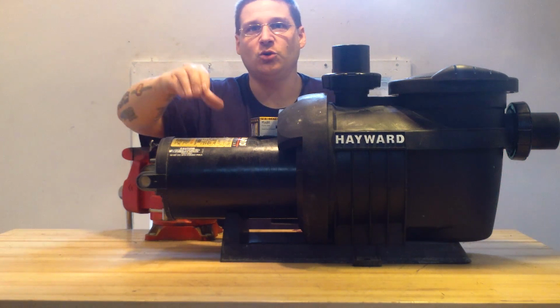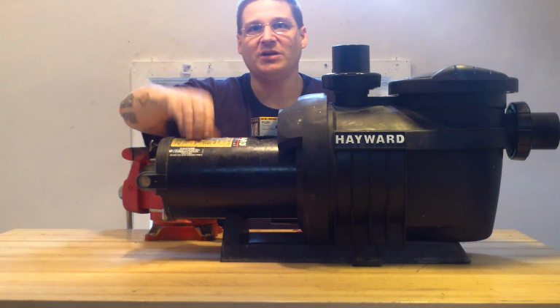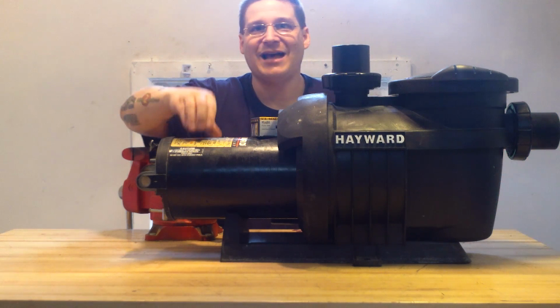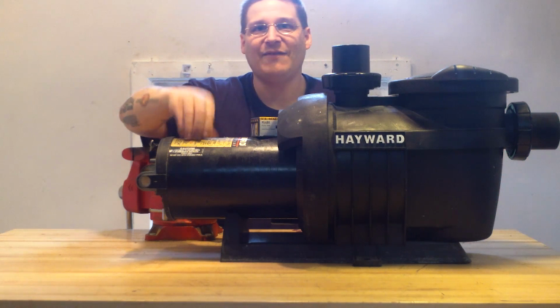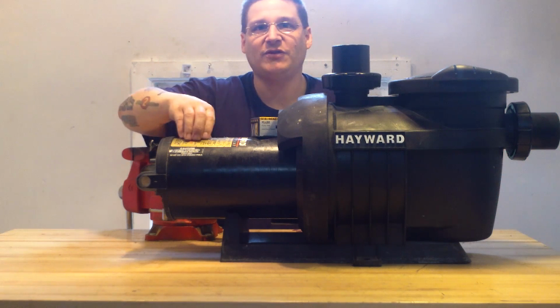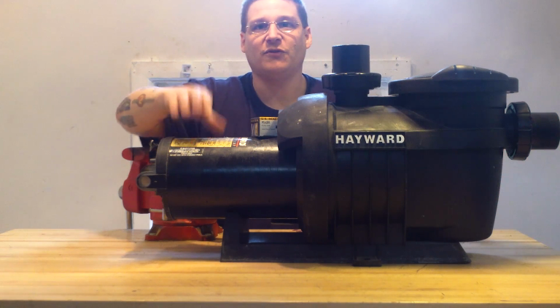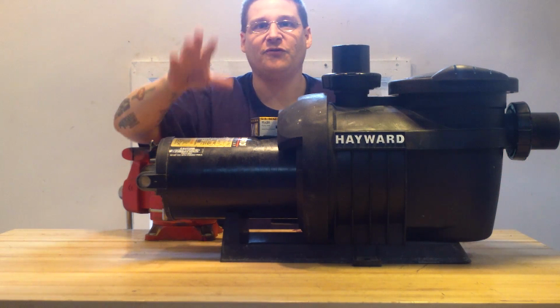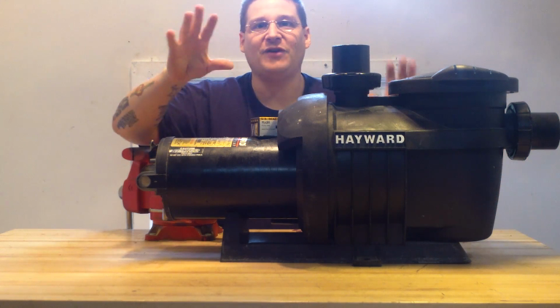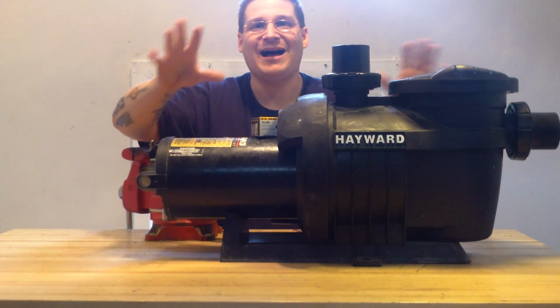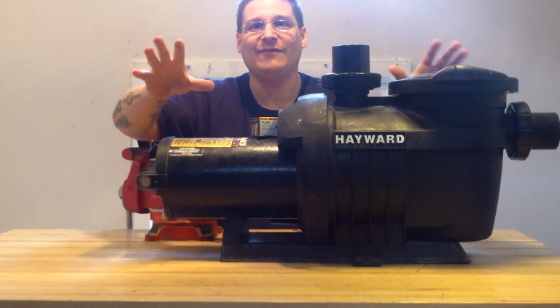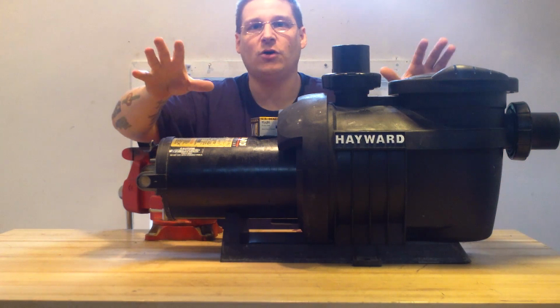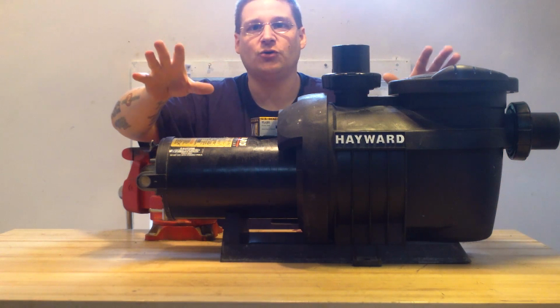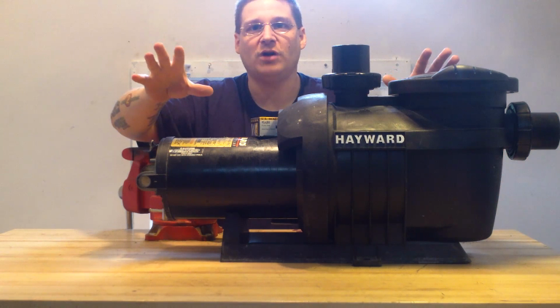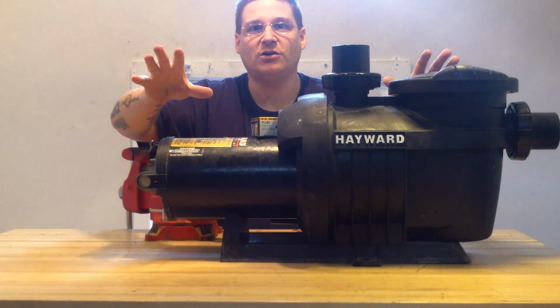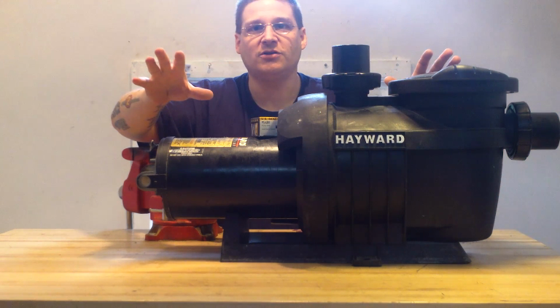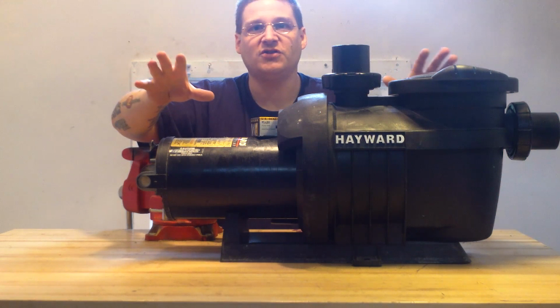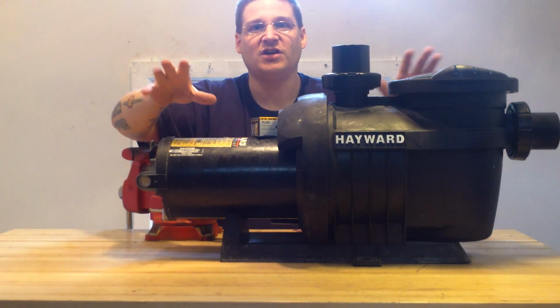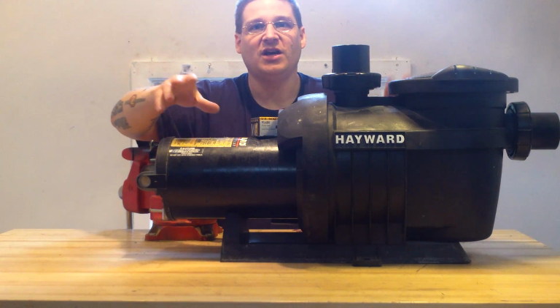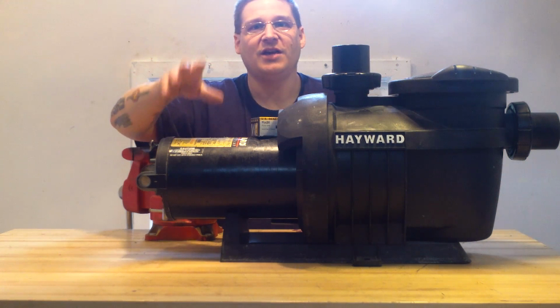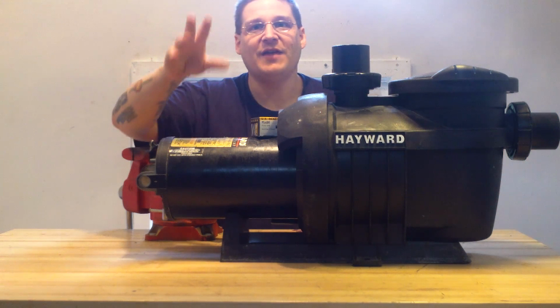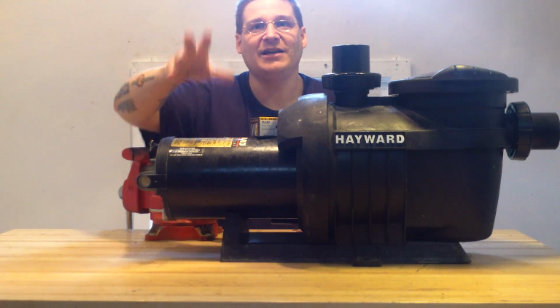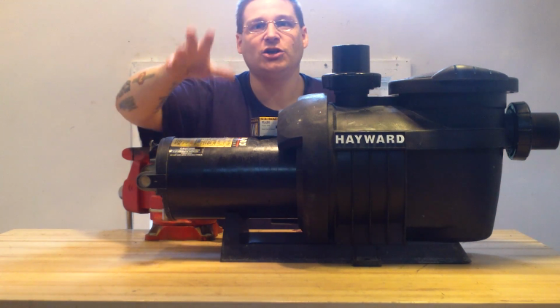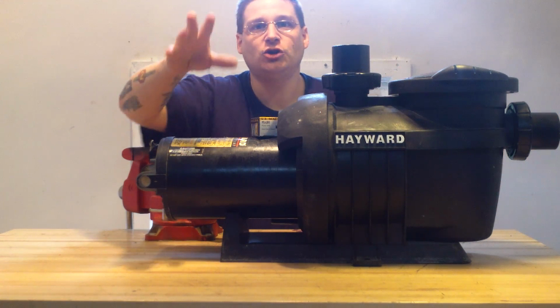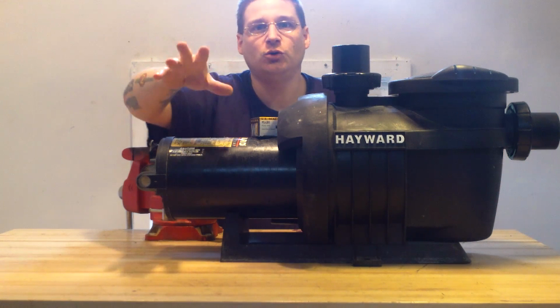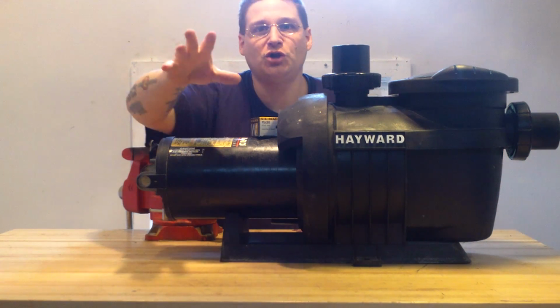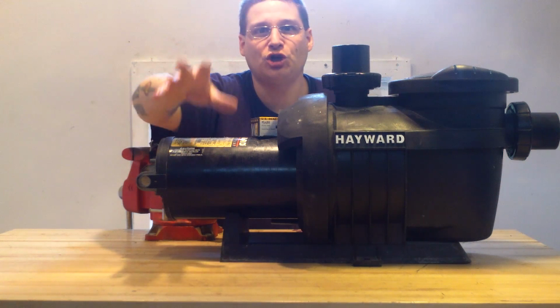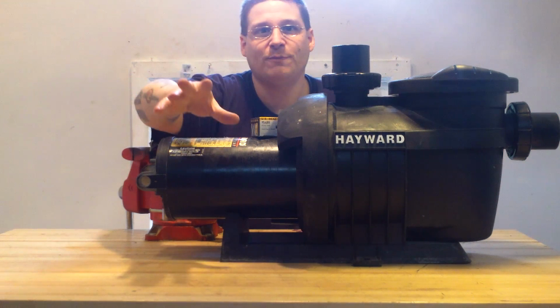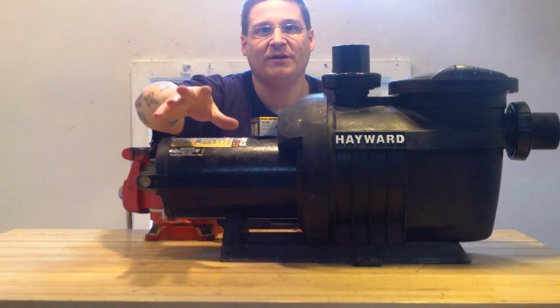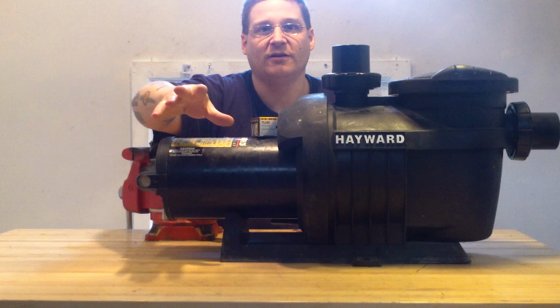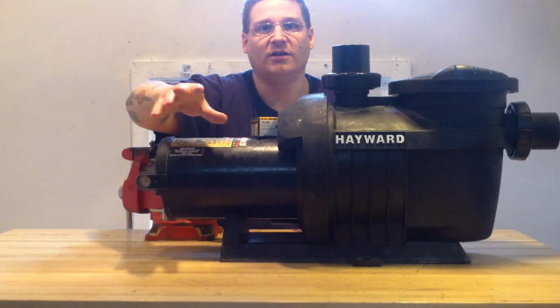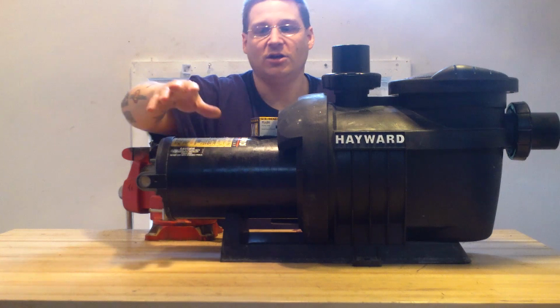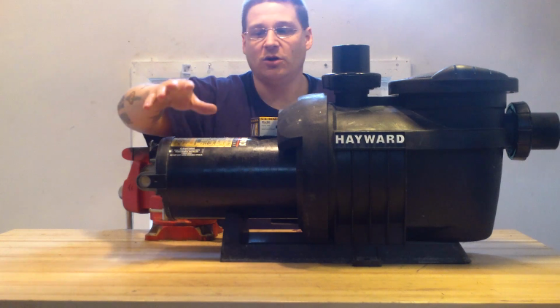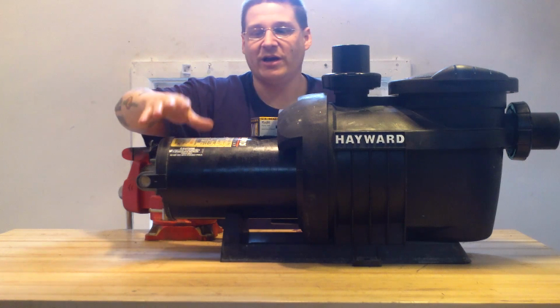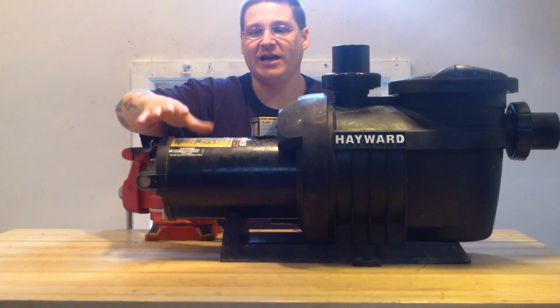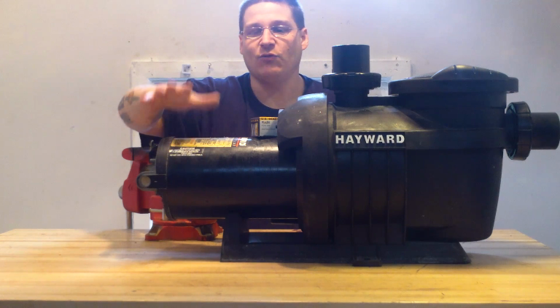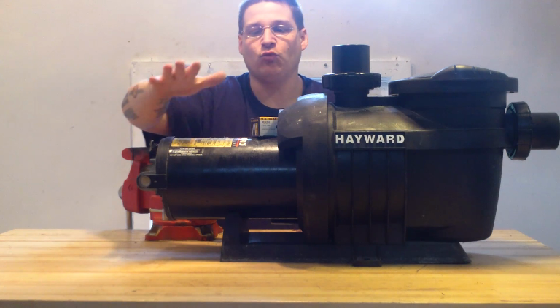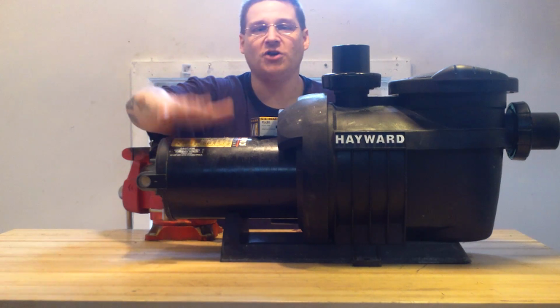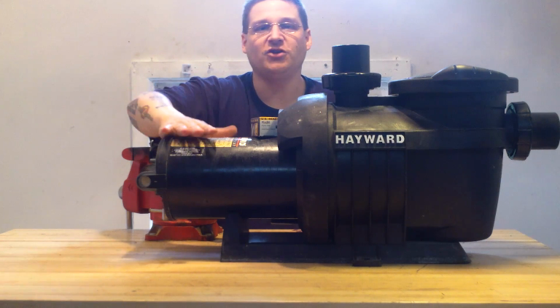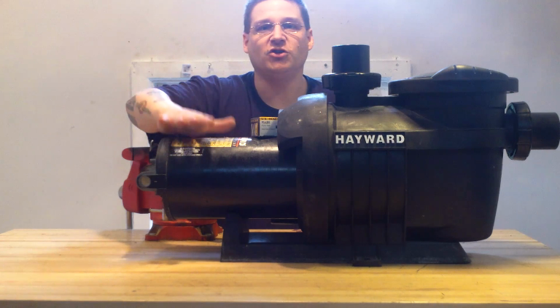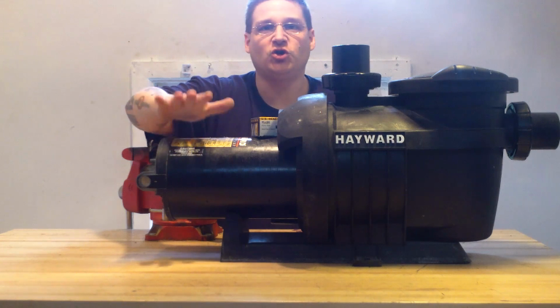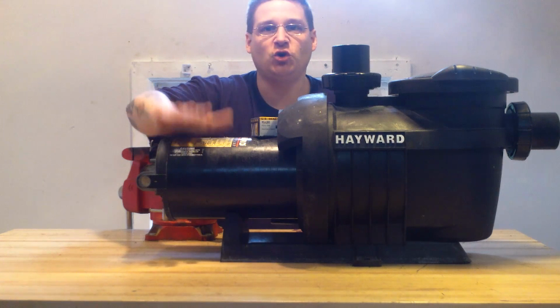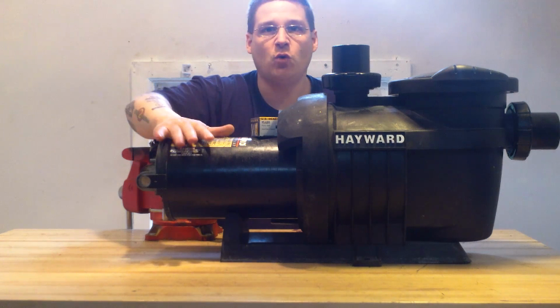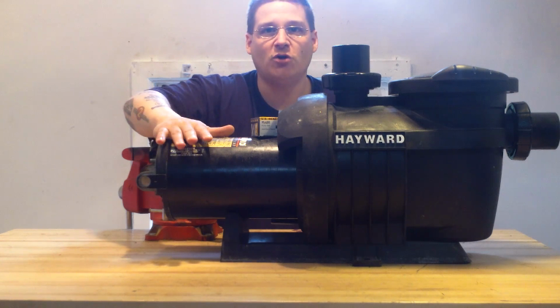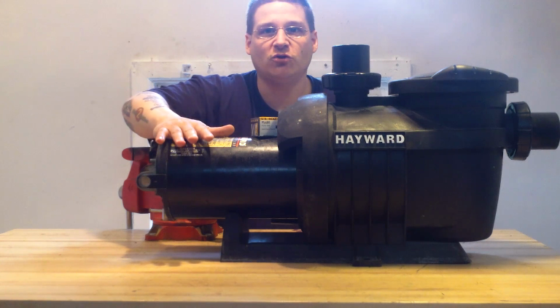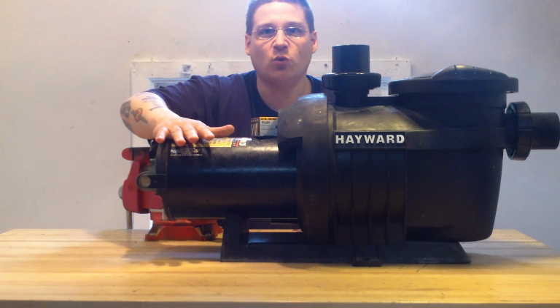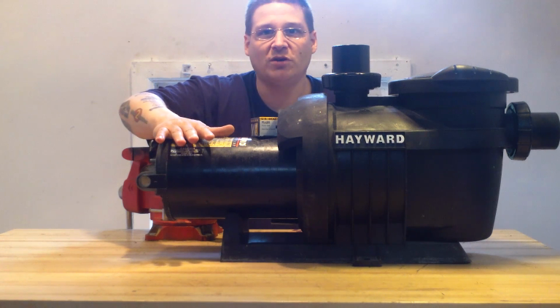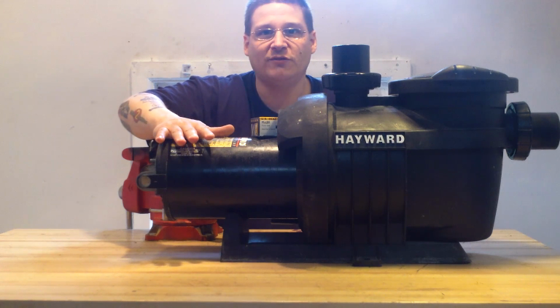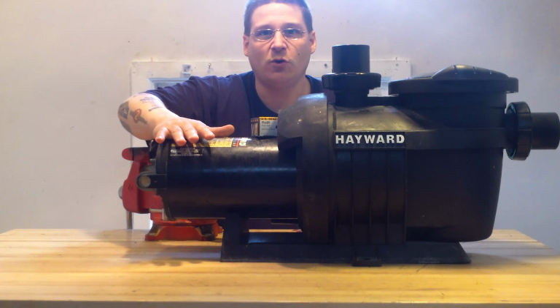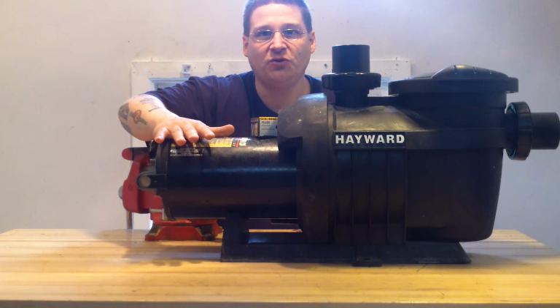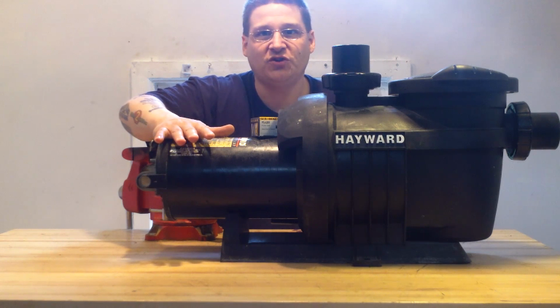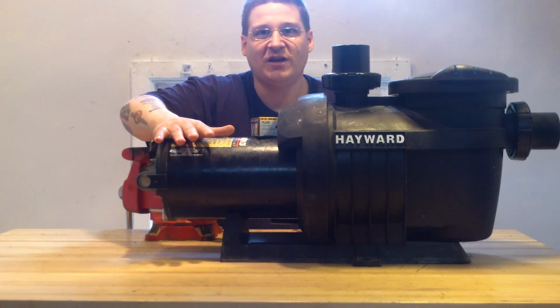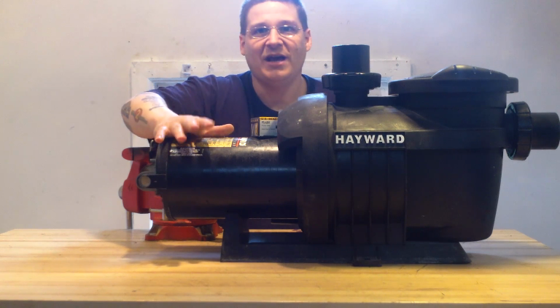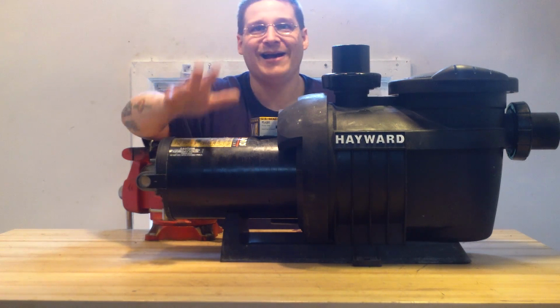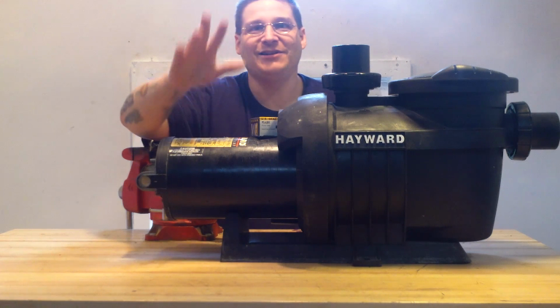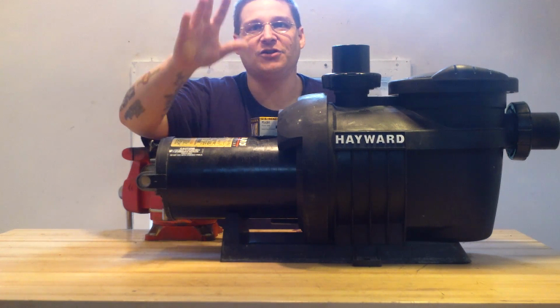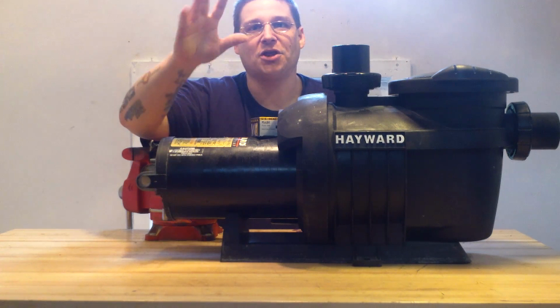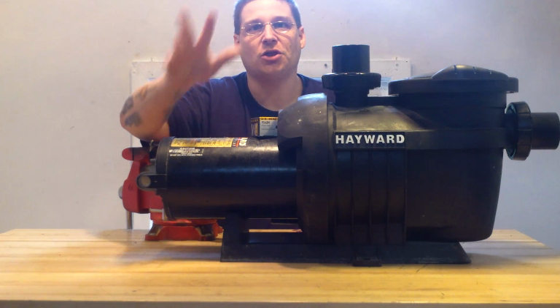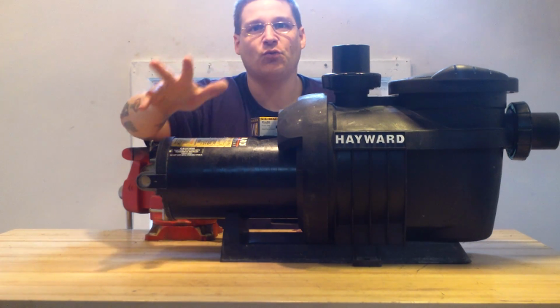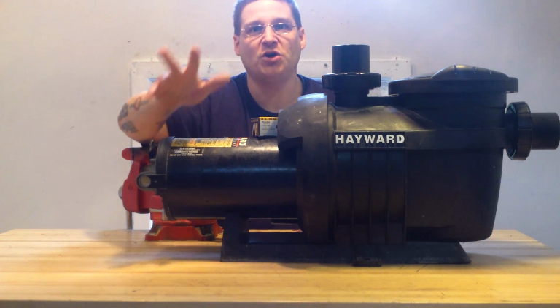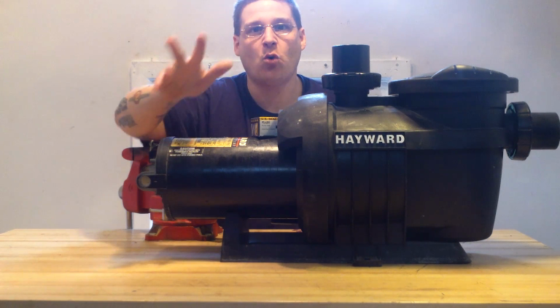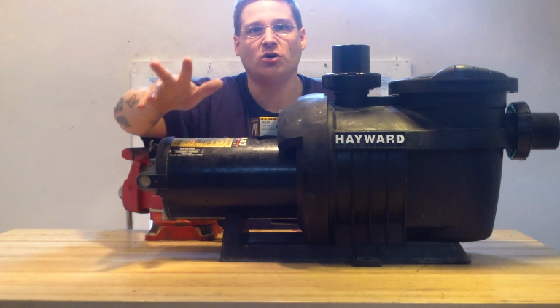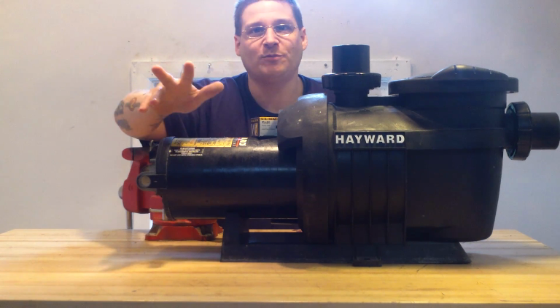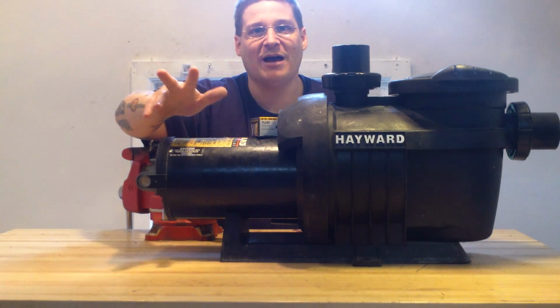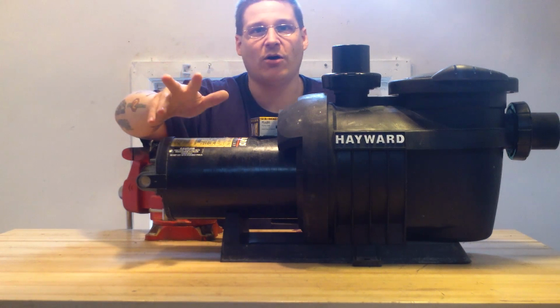You can have this for $500 — that includes shipping. It runs on 220 volts and it's a 3 horsepower pump.